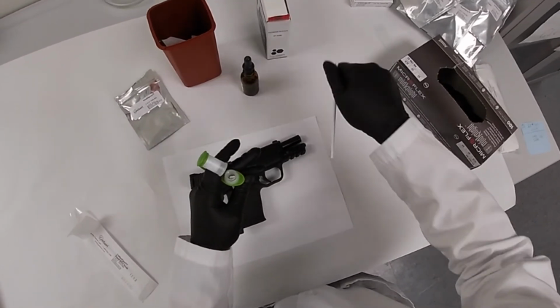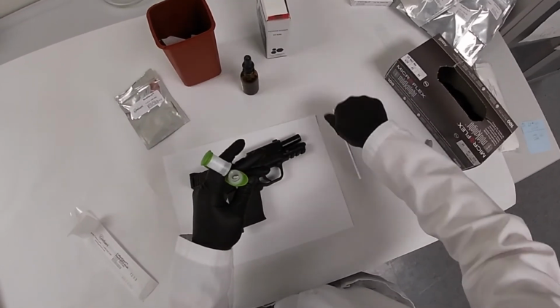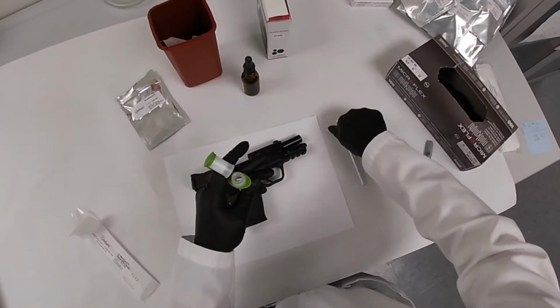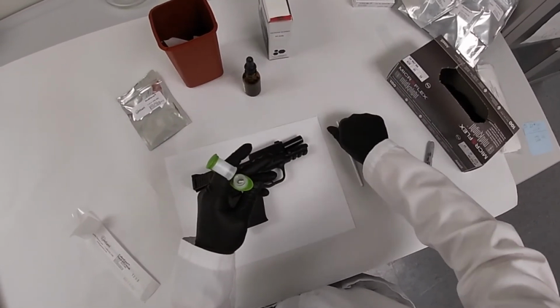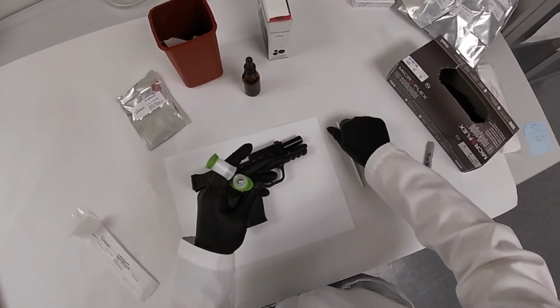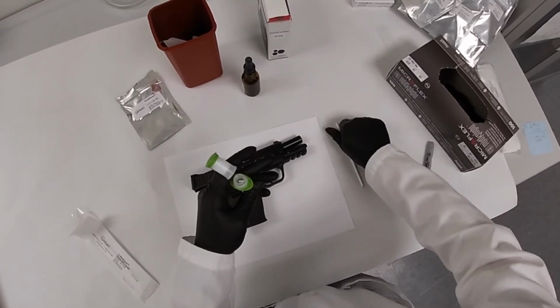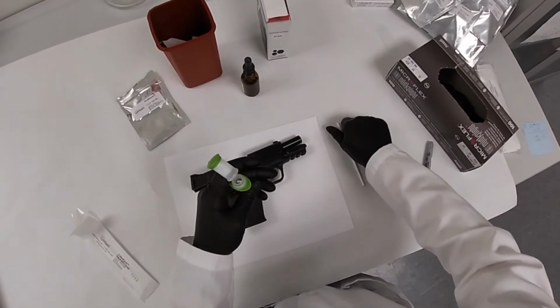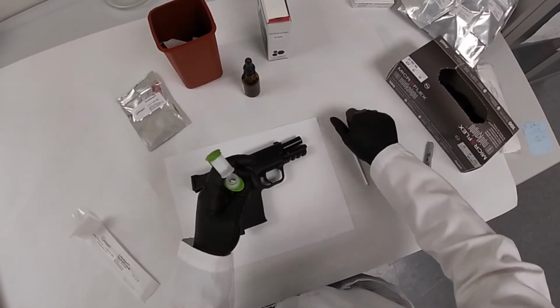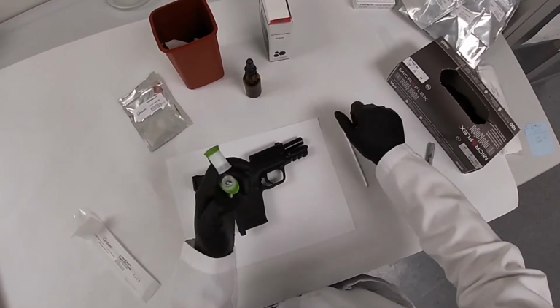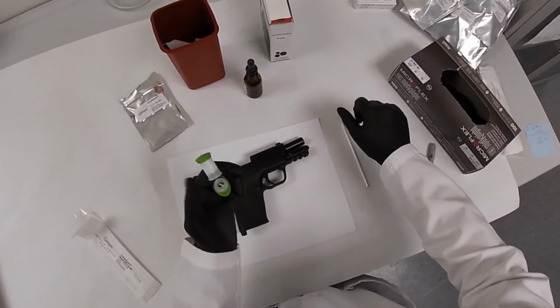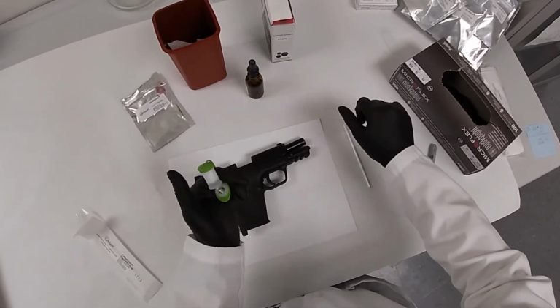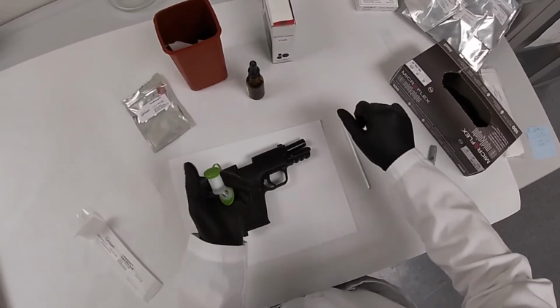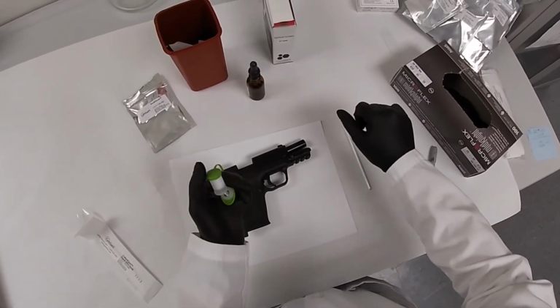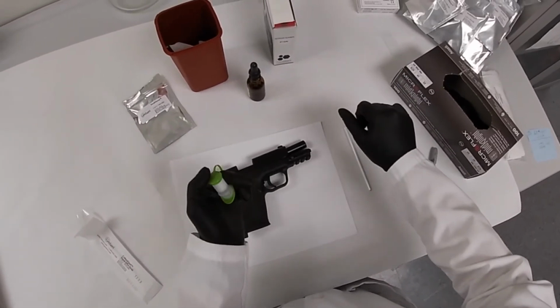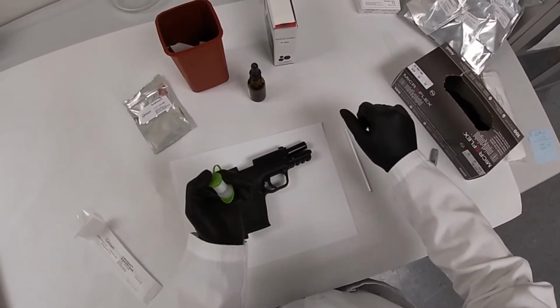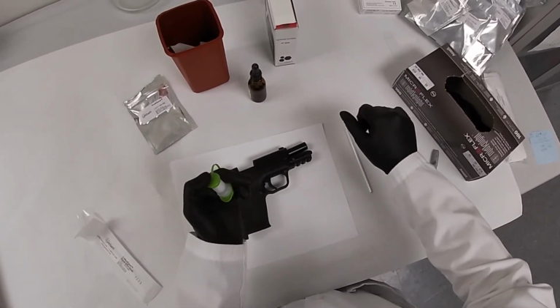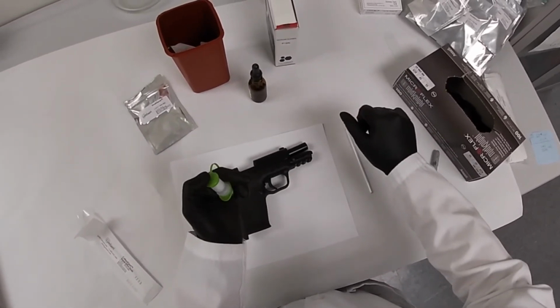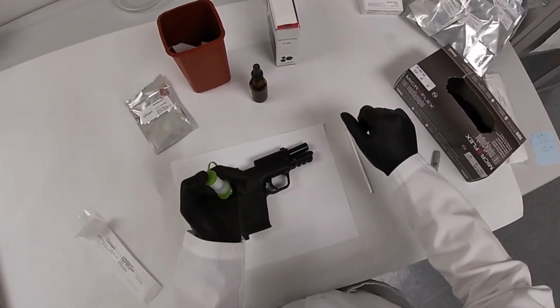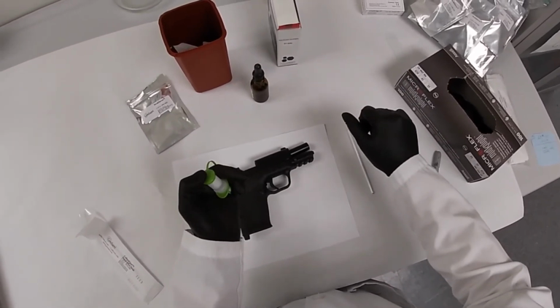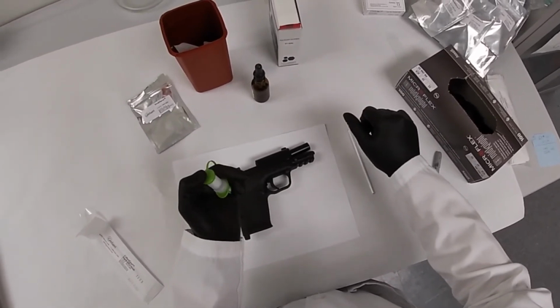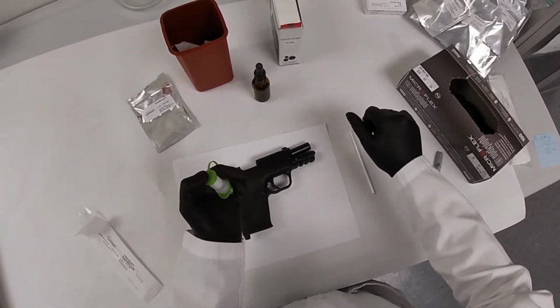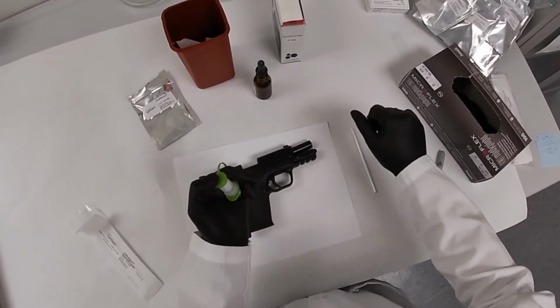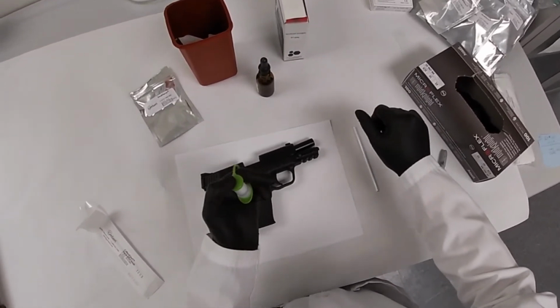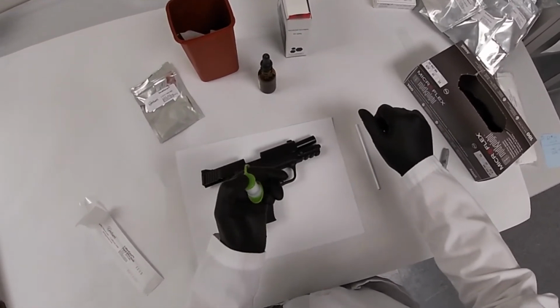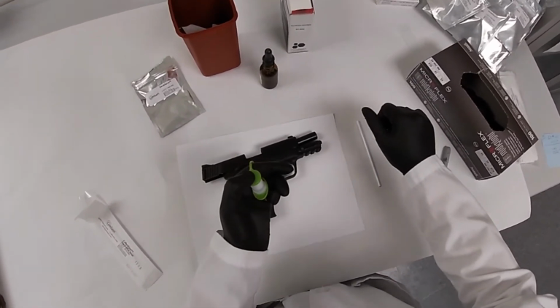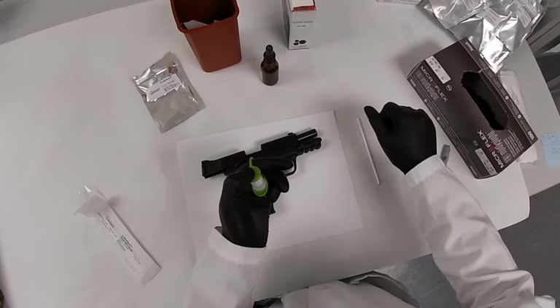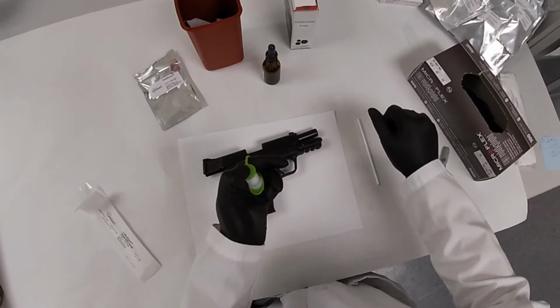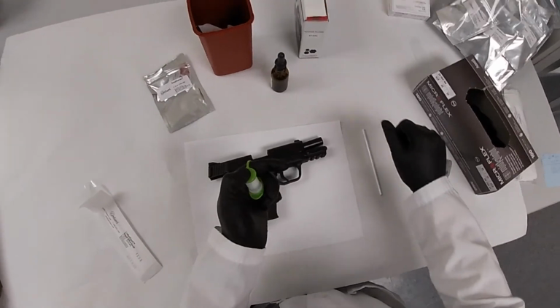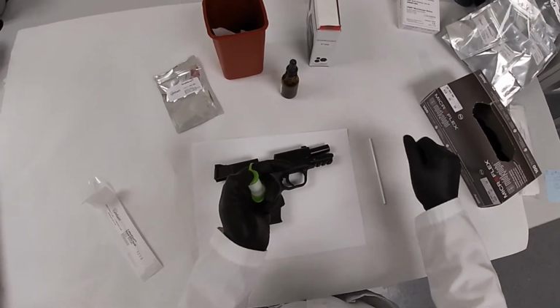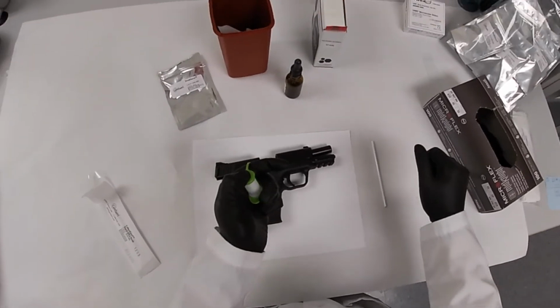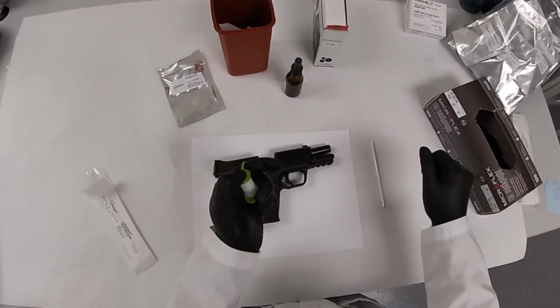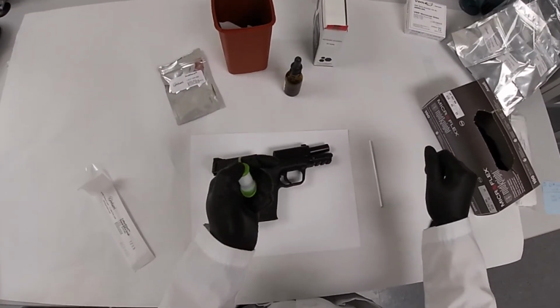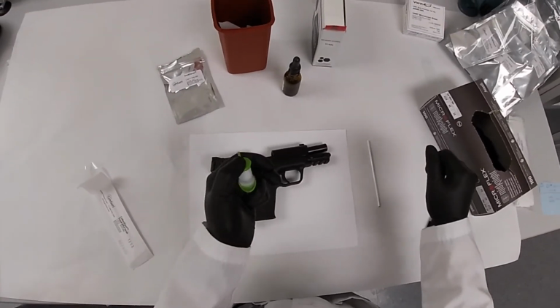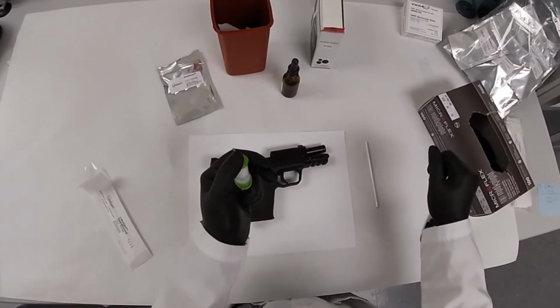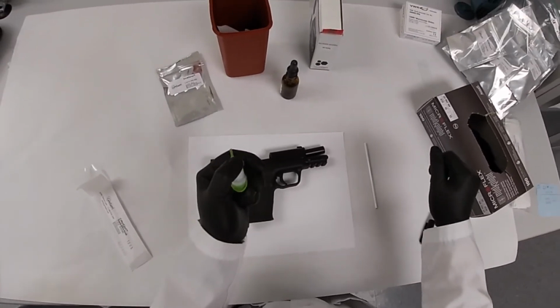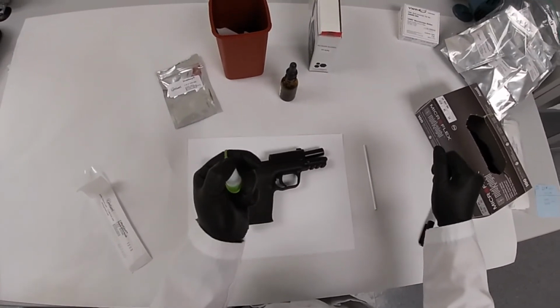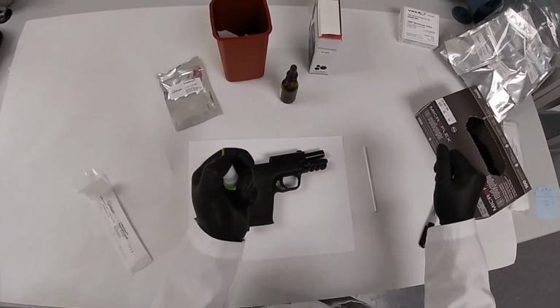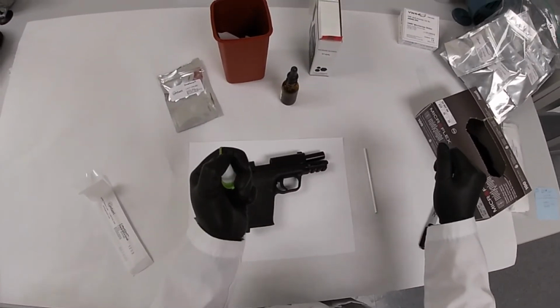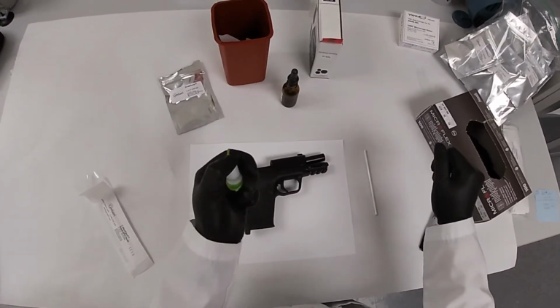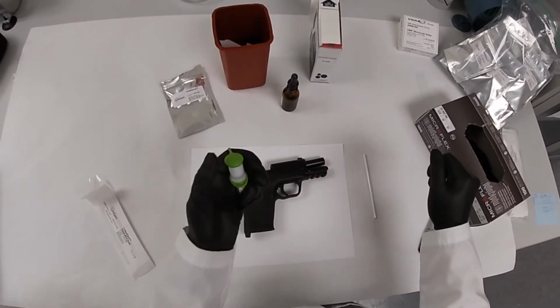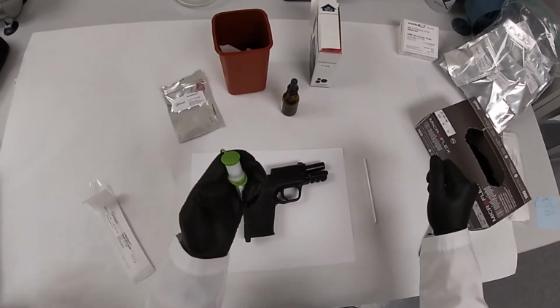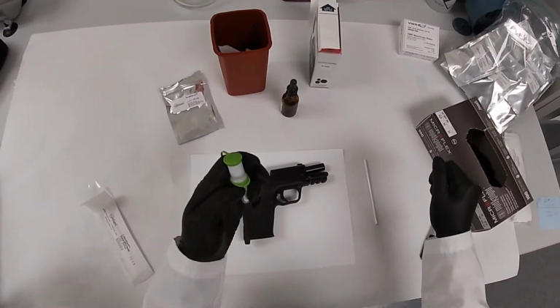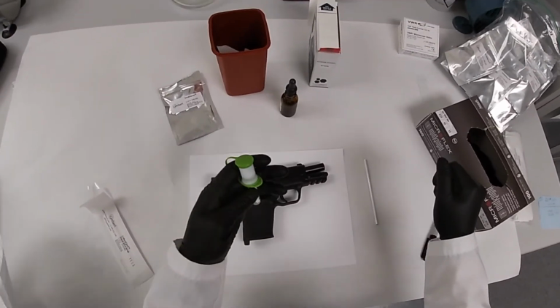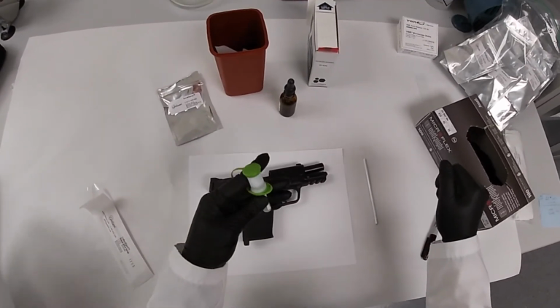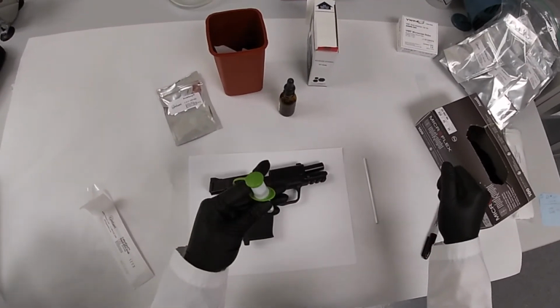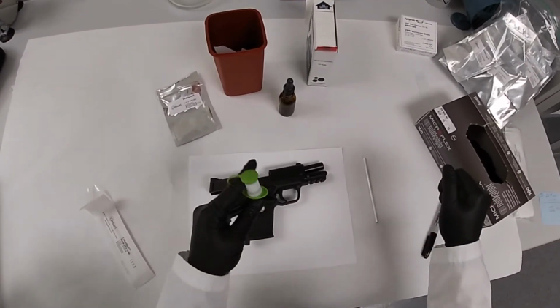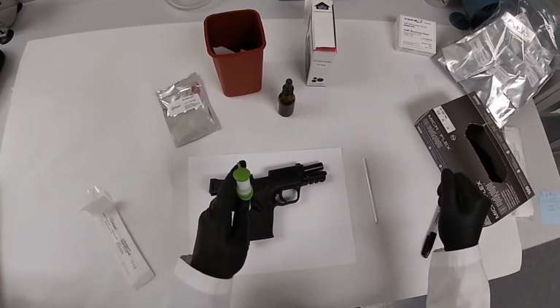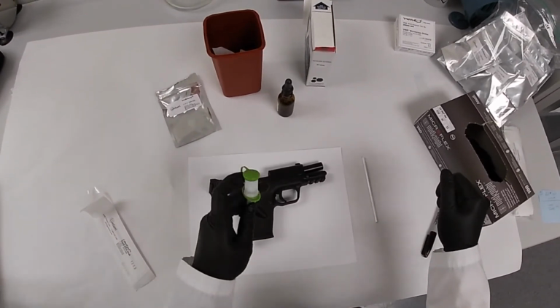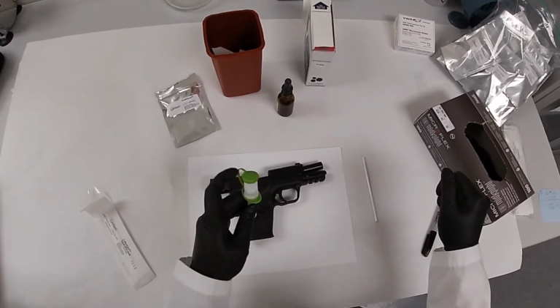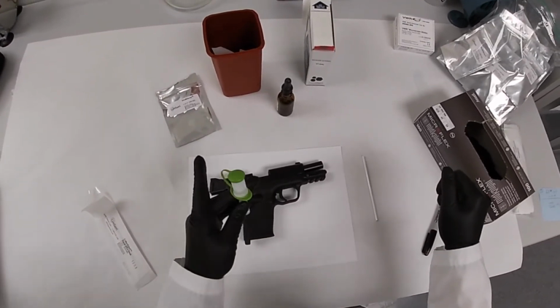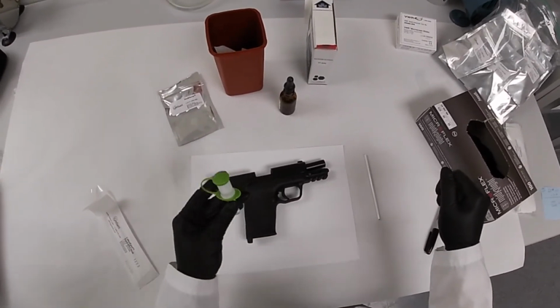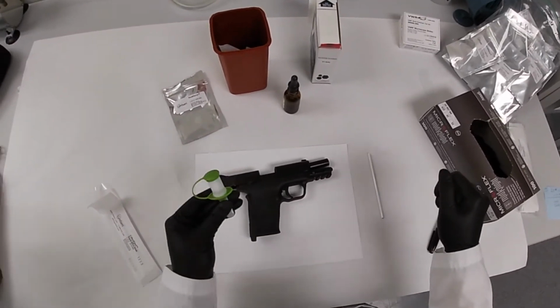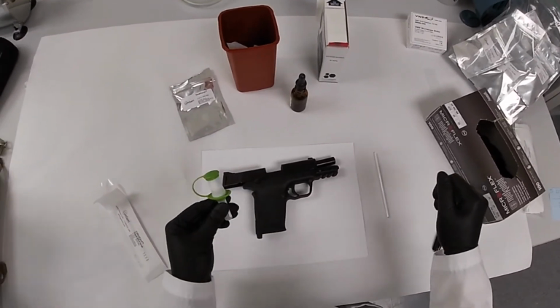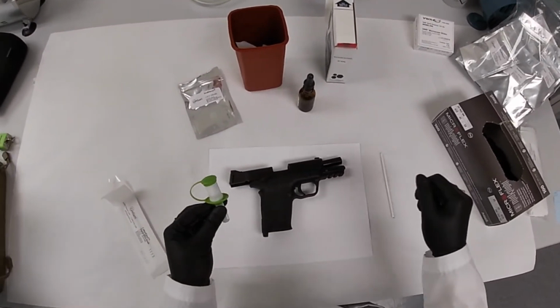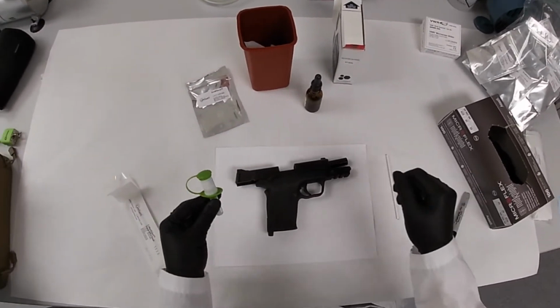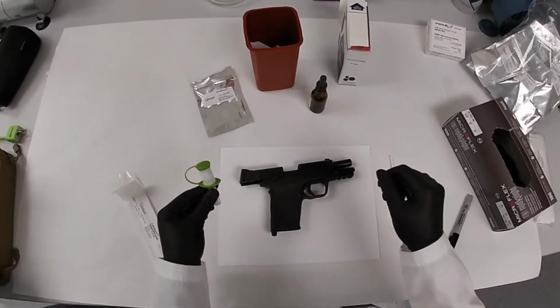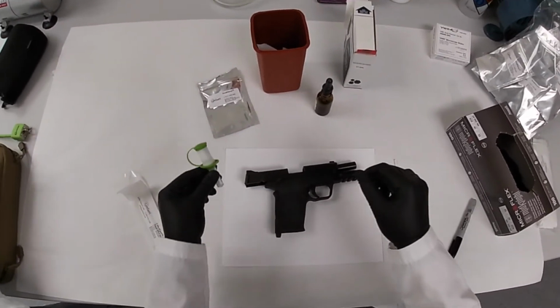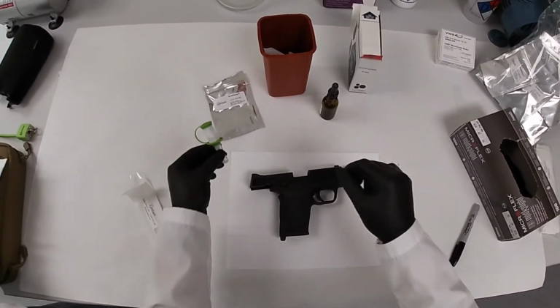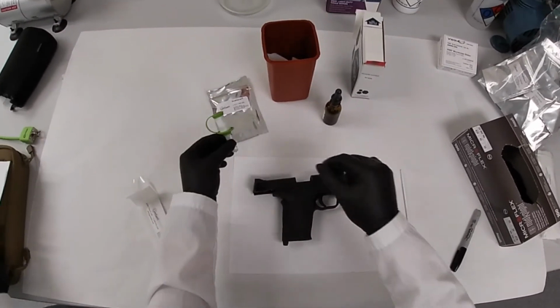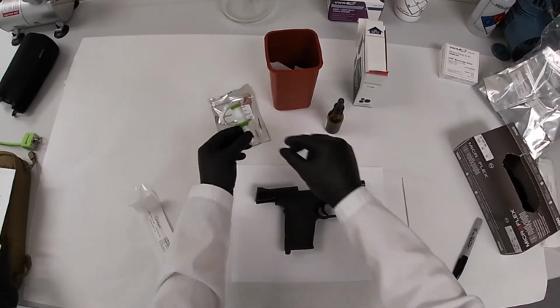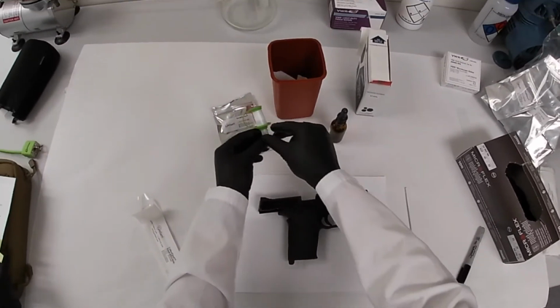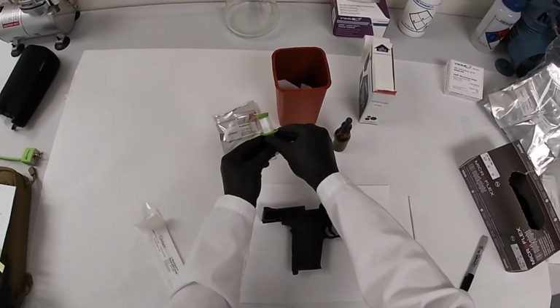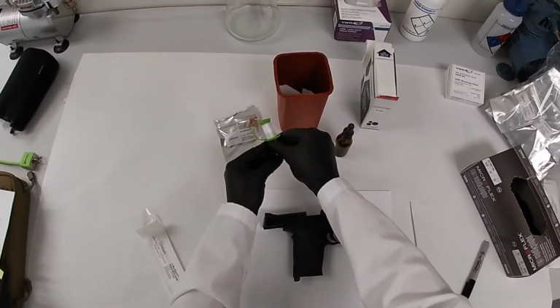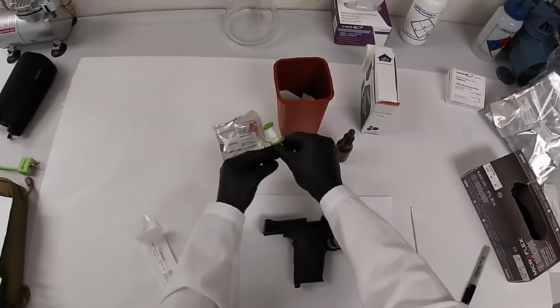Close the cap of the swab saver by putting your fingers under the collar and using your thumb to push down on the cap, ensuring it is snapped closed.